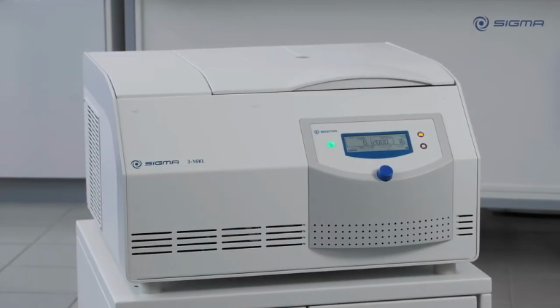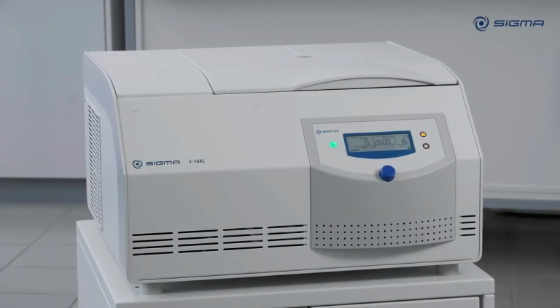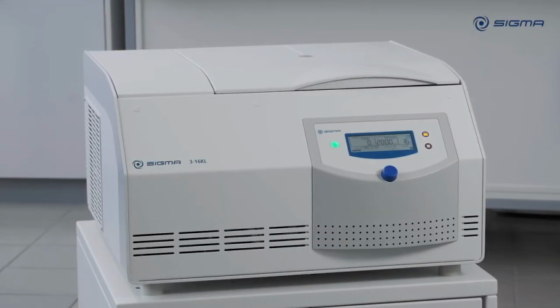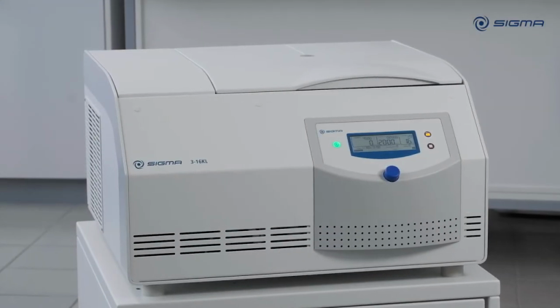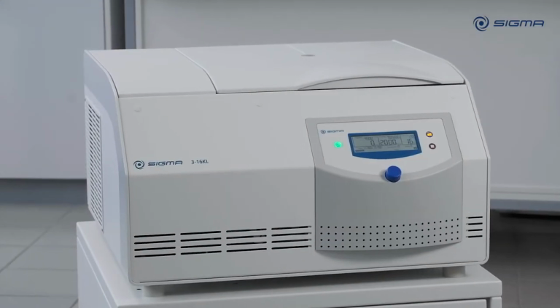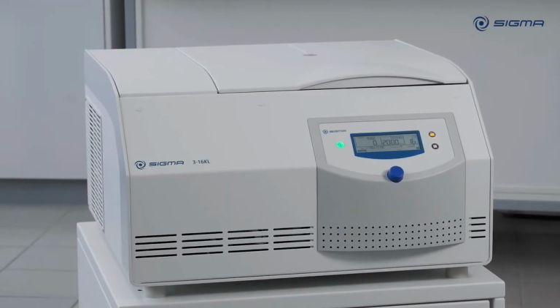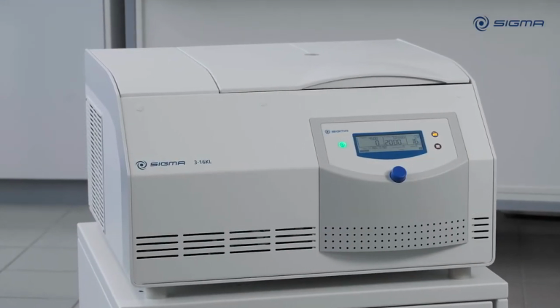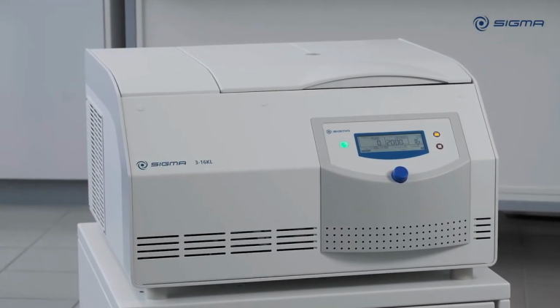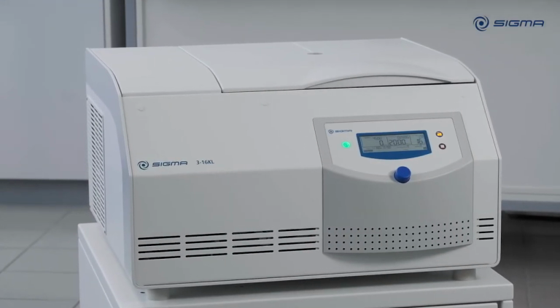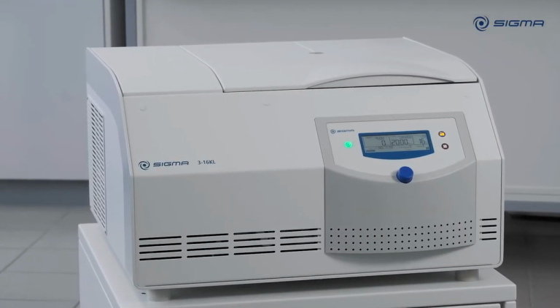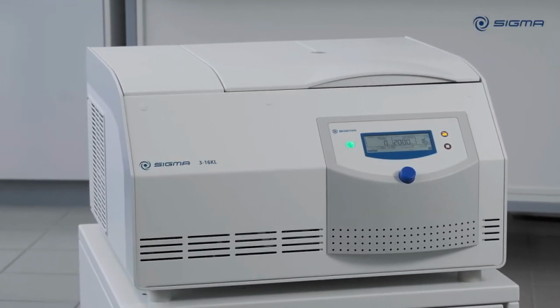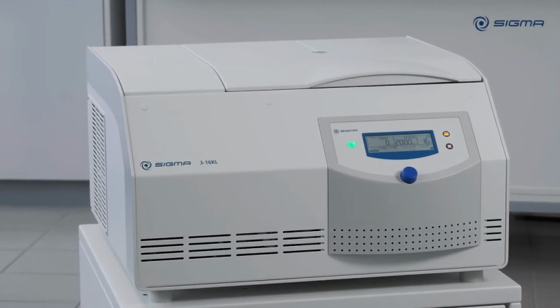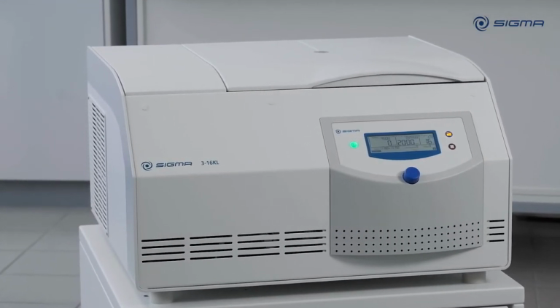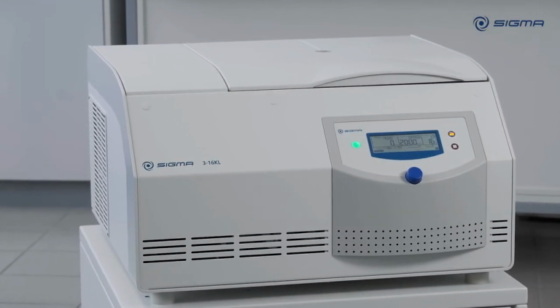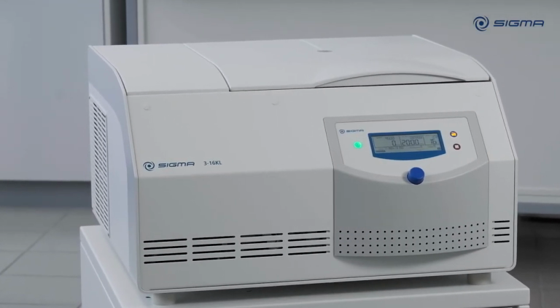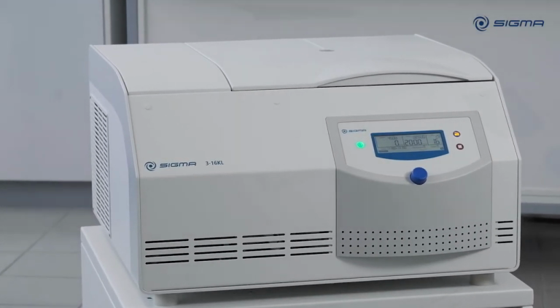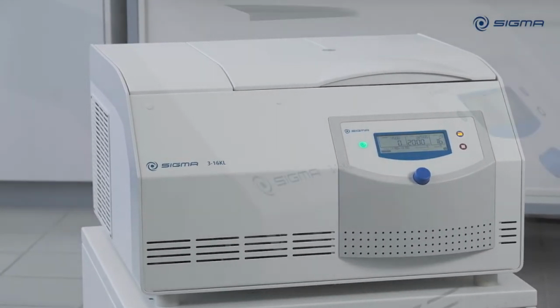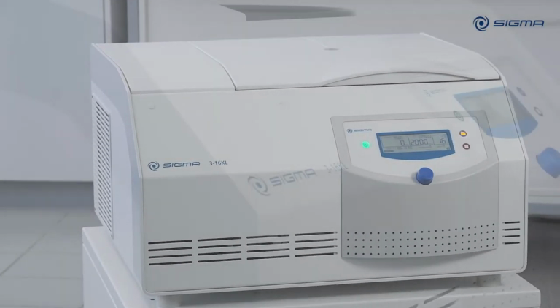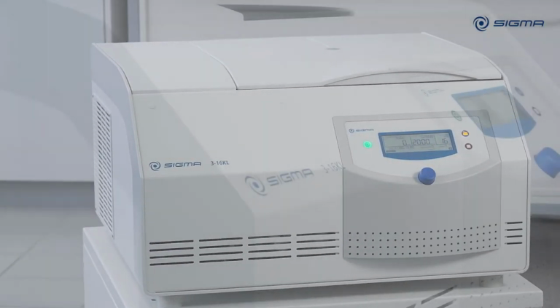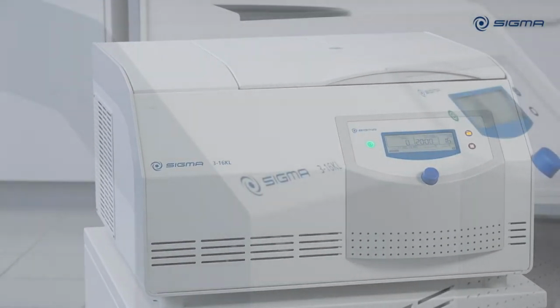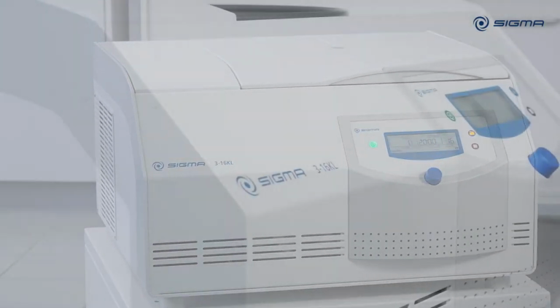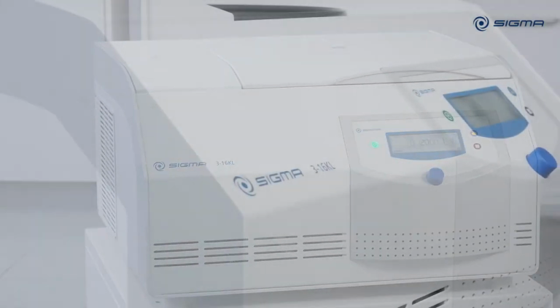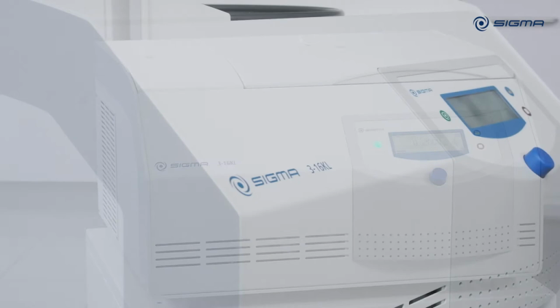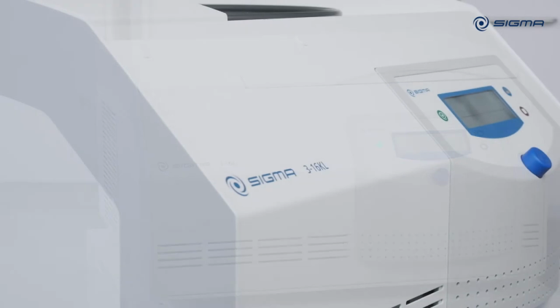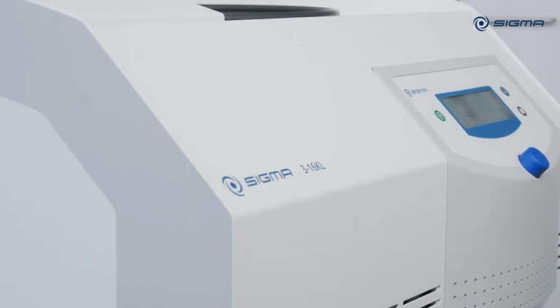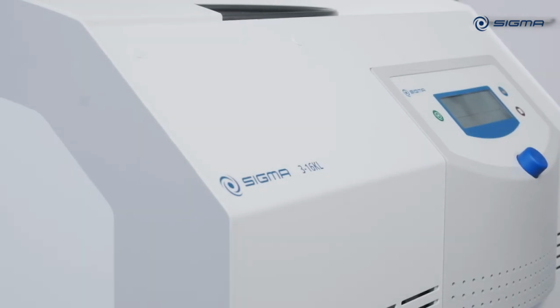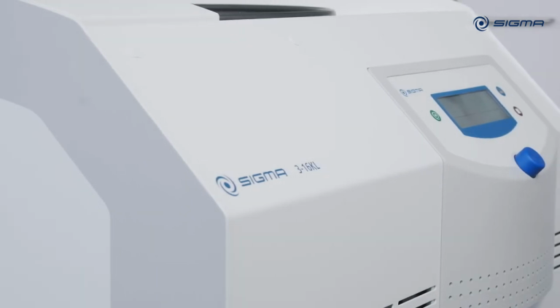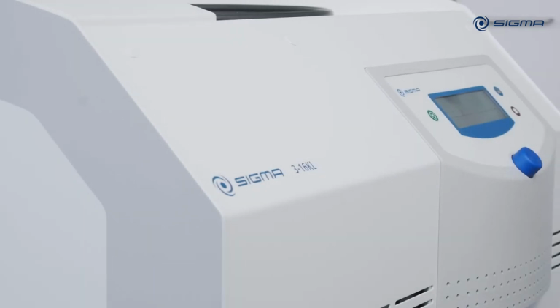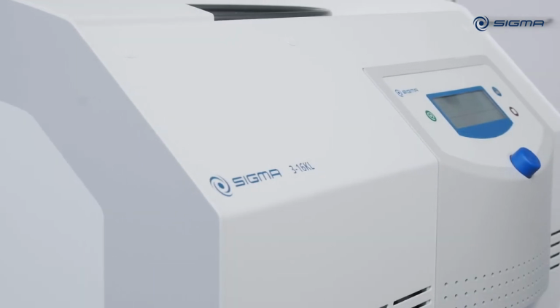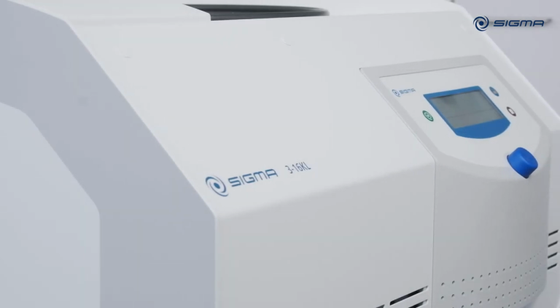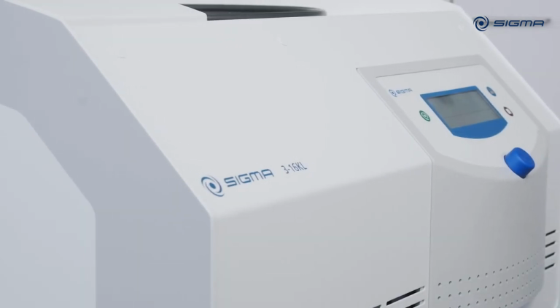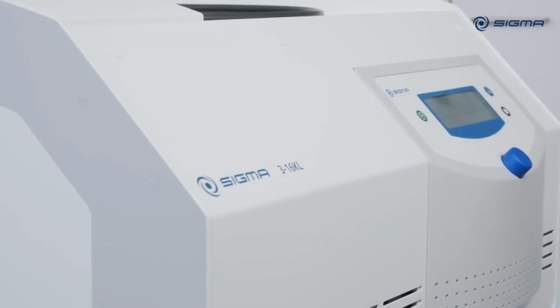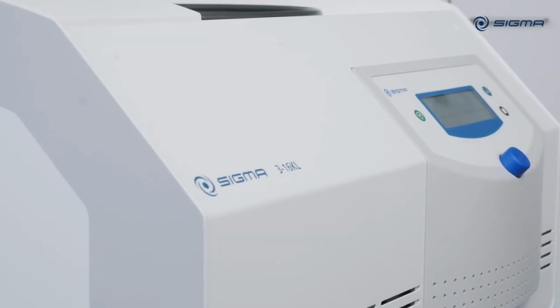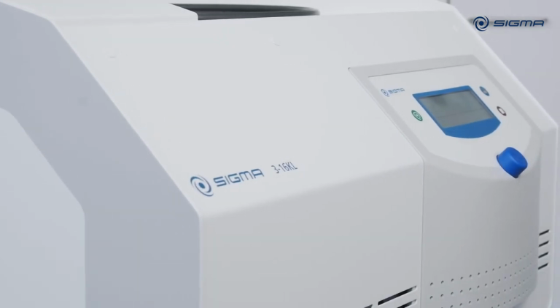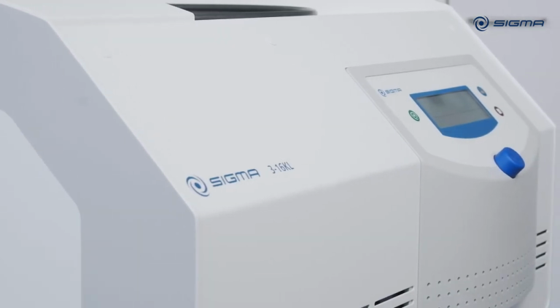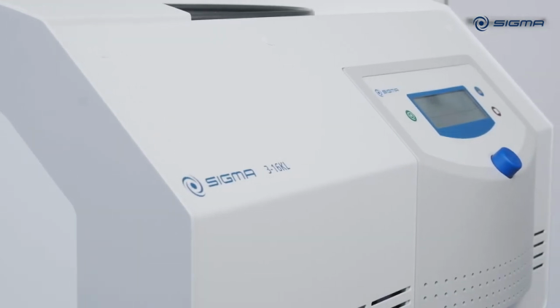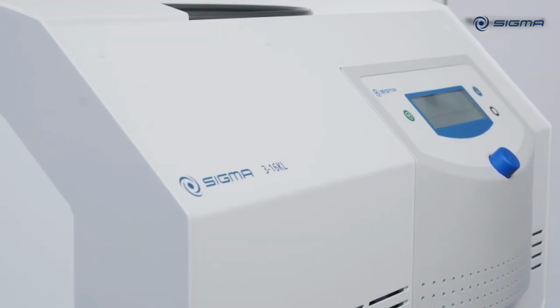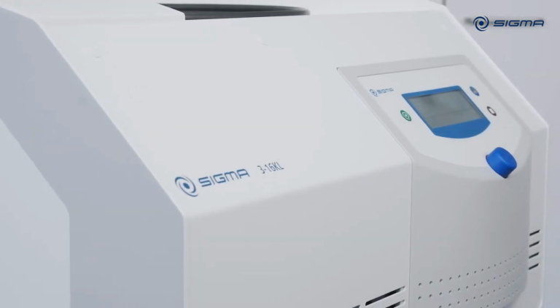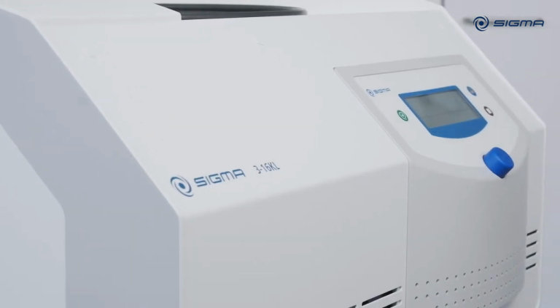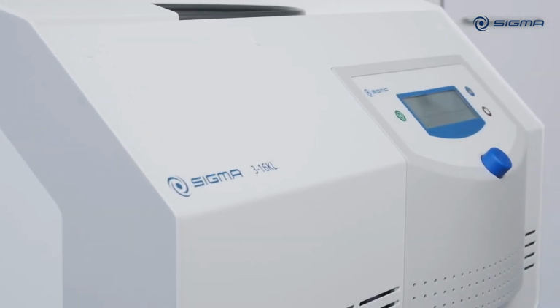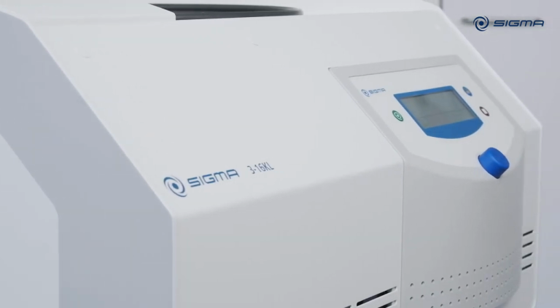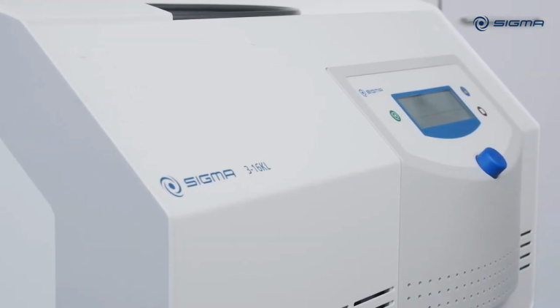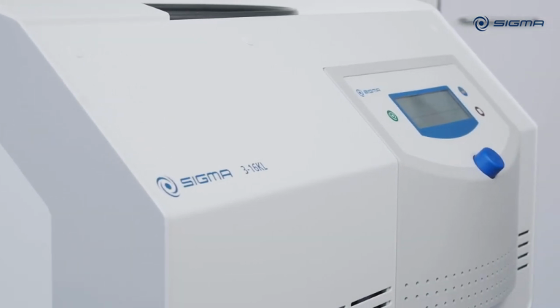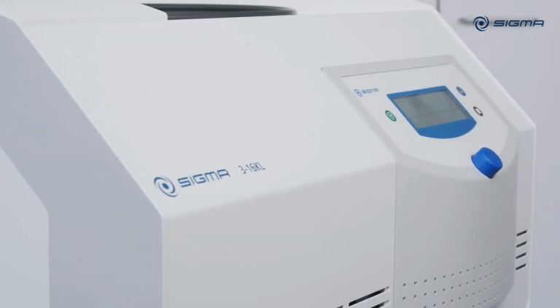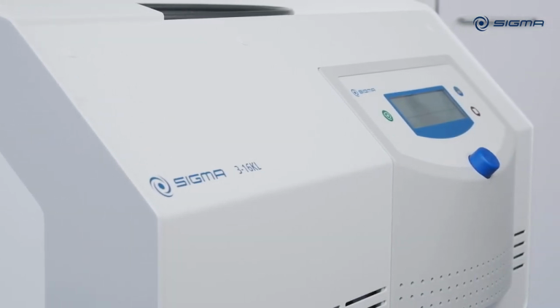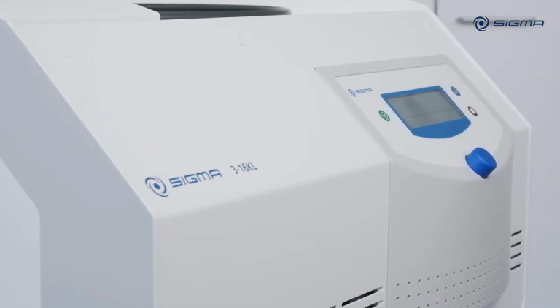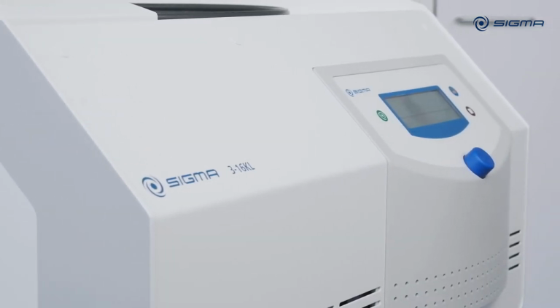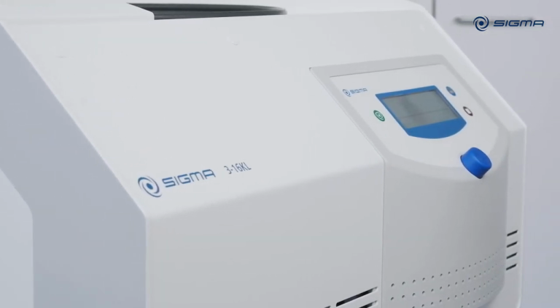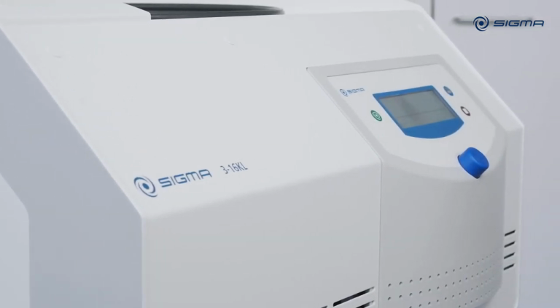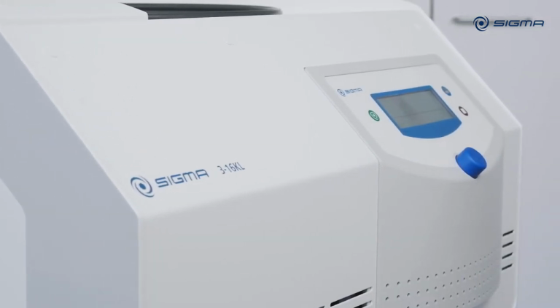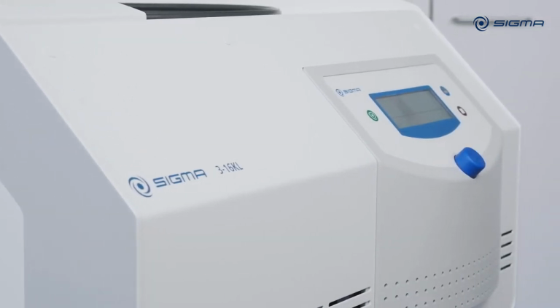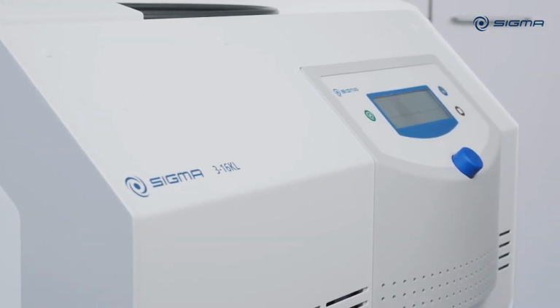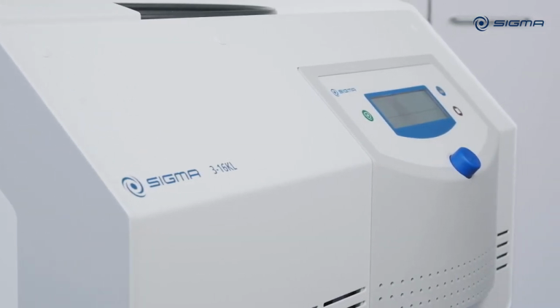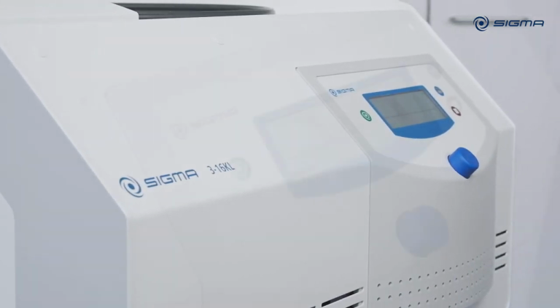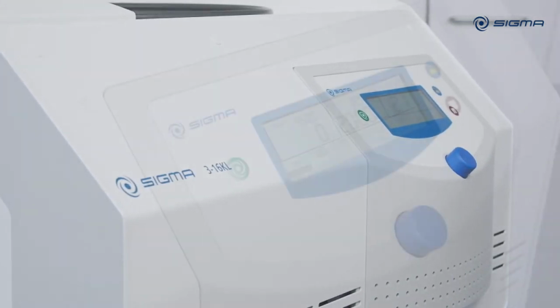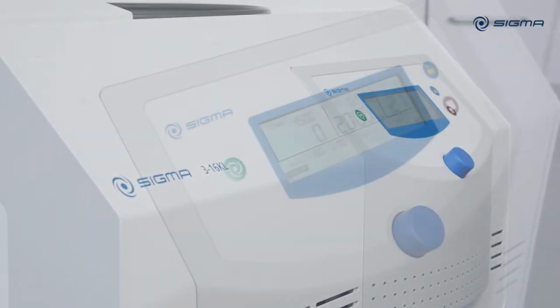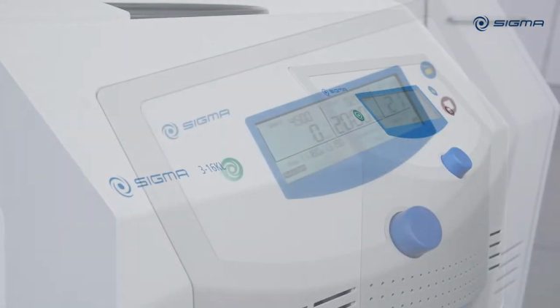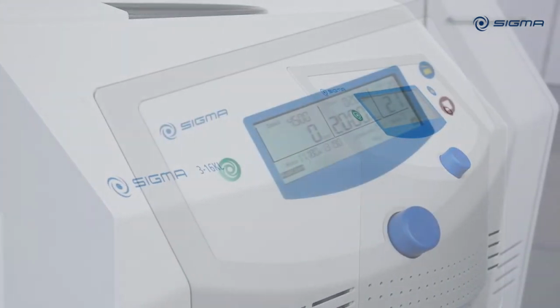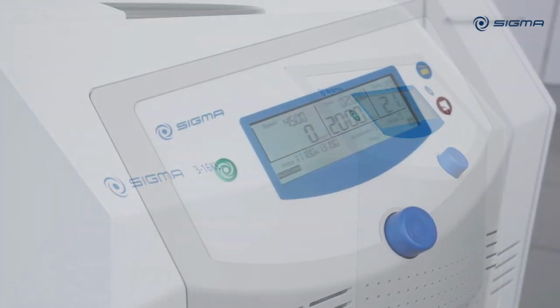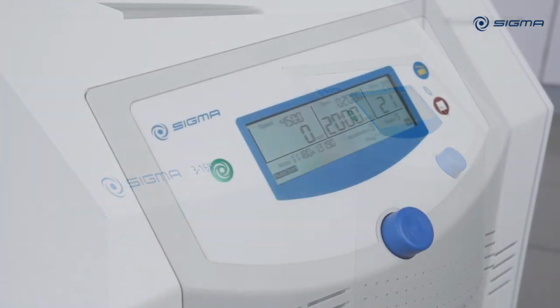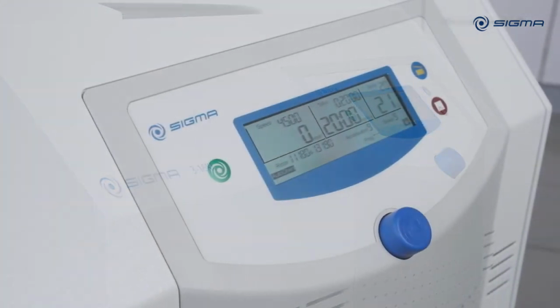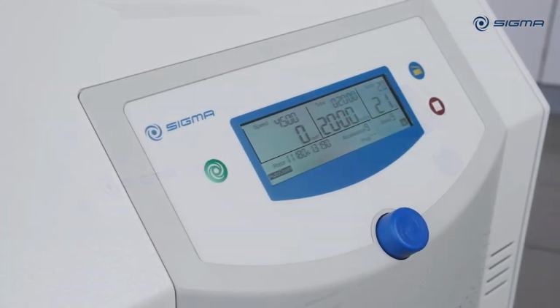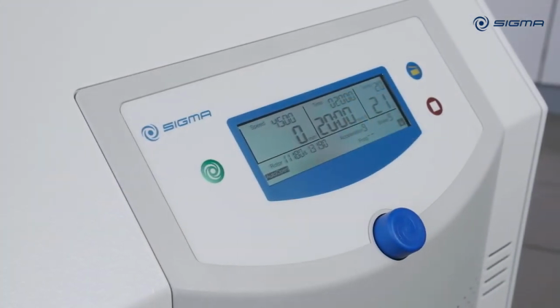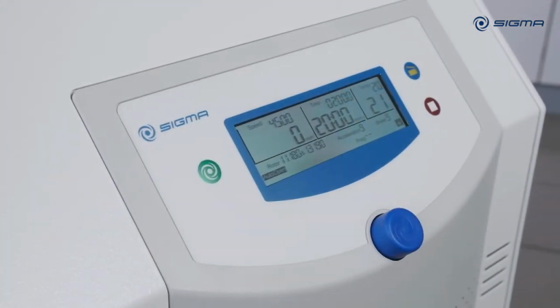Today we are showing you our SpinControl L Centrifuge controller installed in a Sigma 316 KL Laboratory Centrifuge.